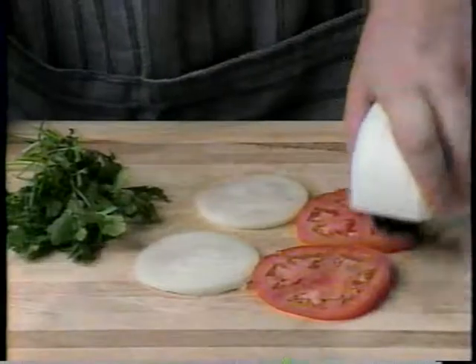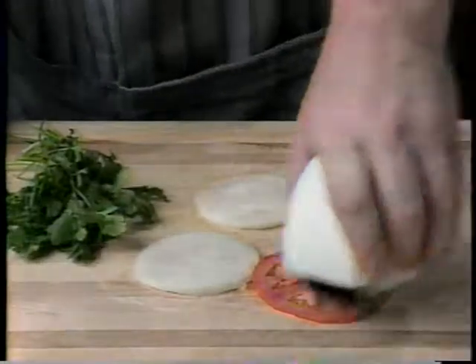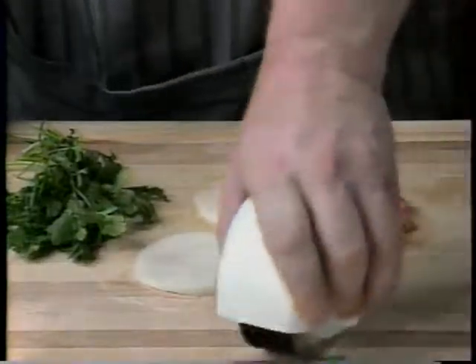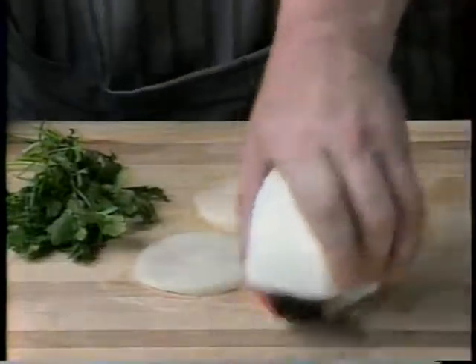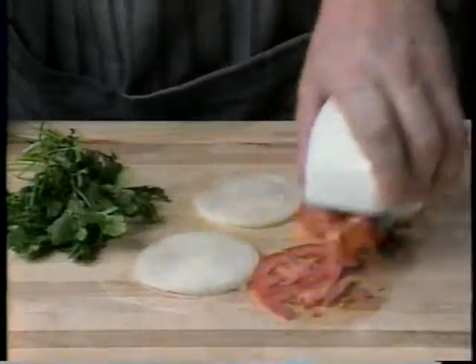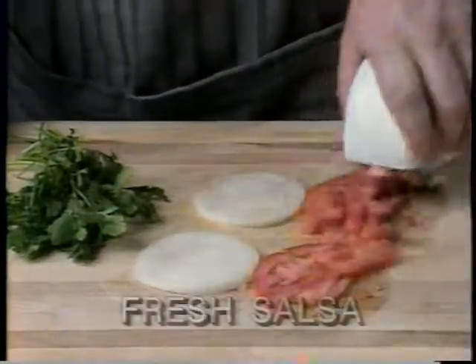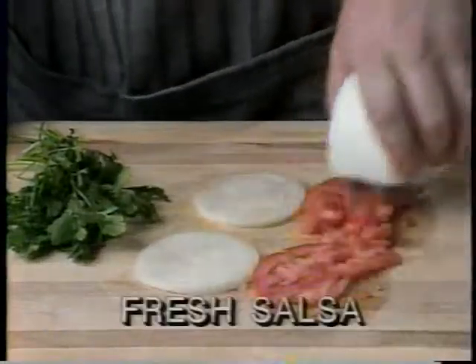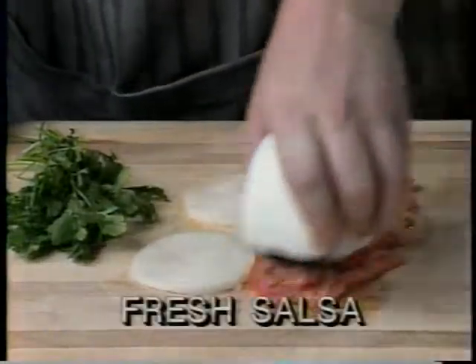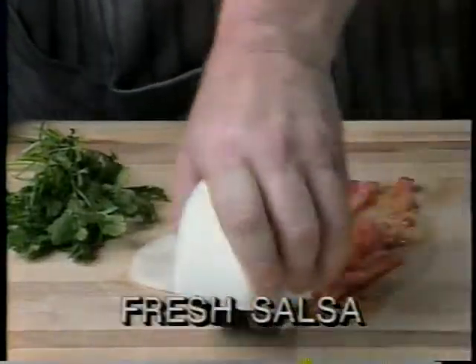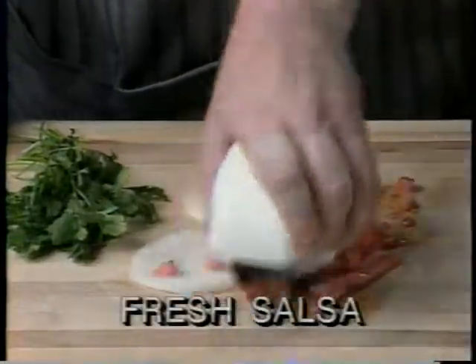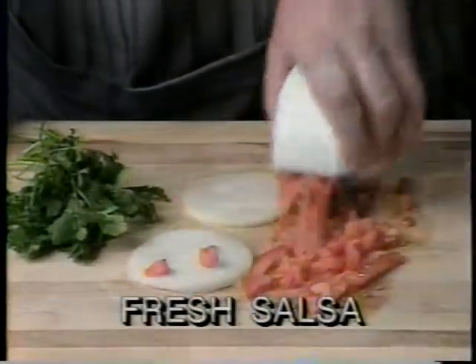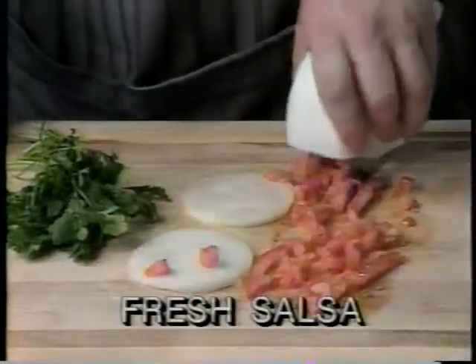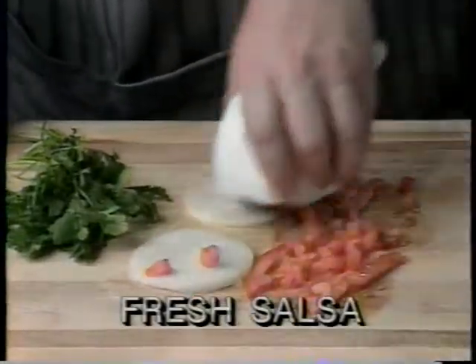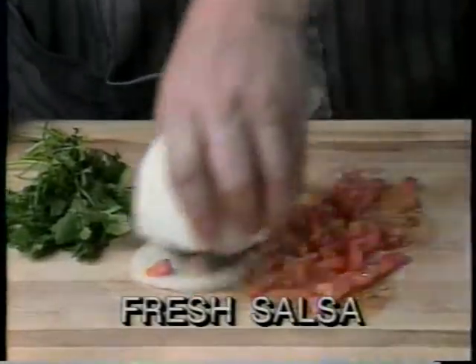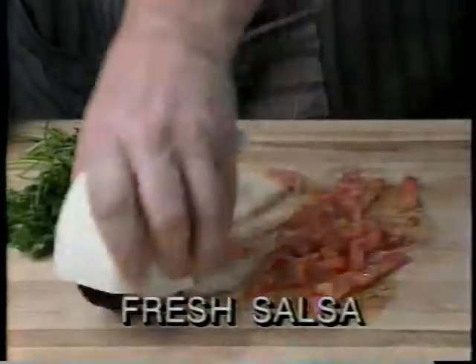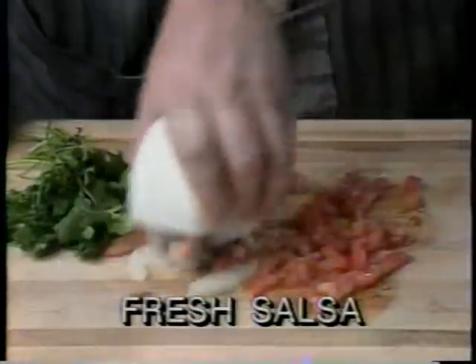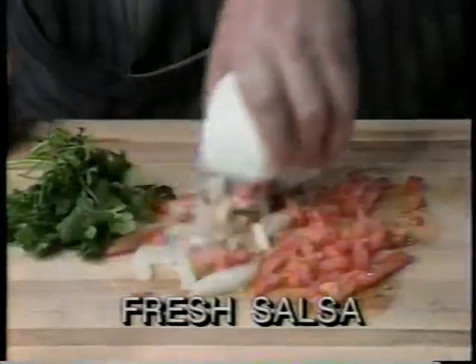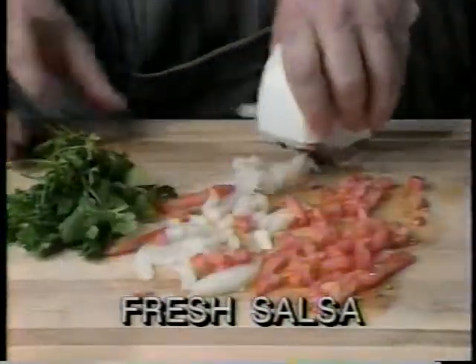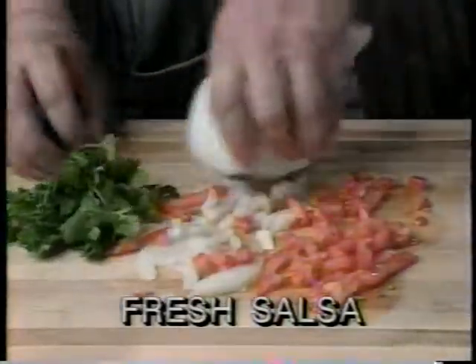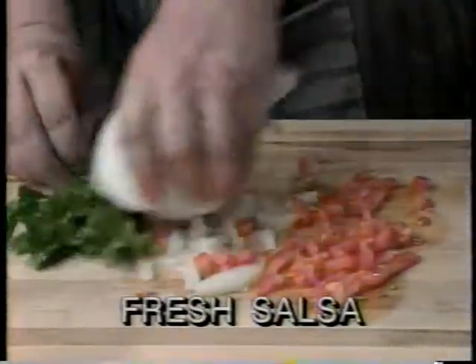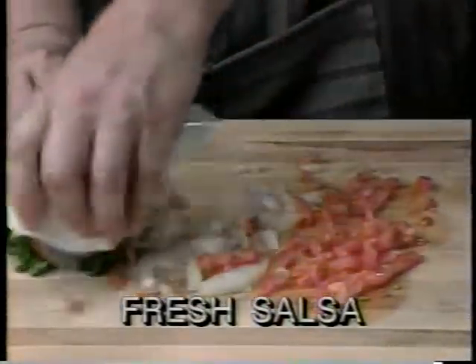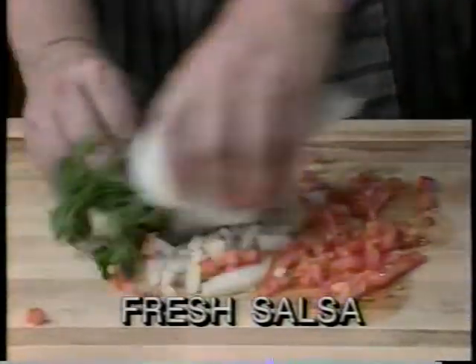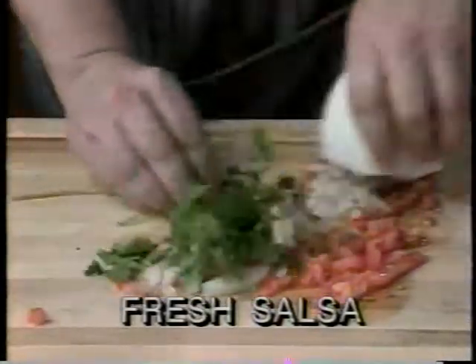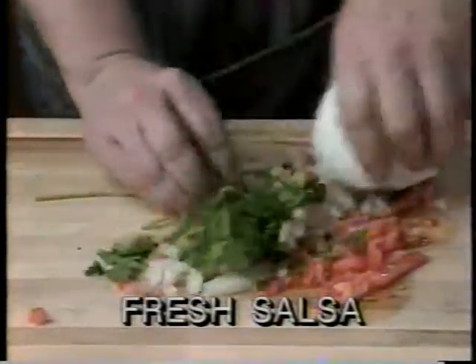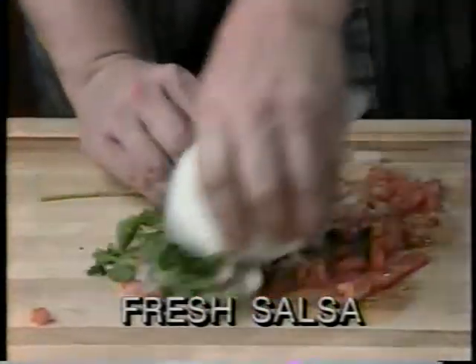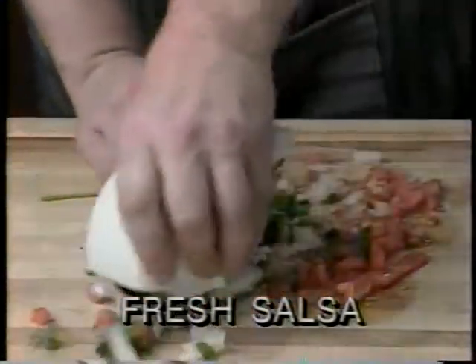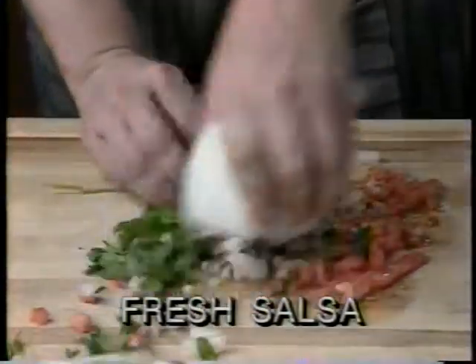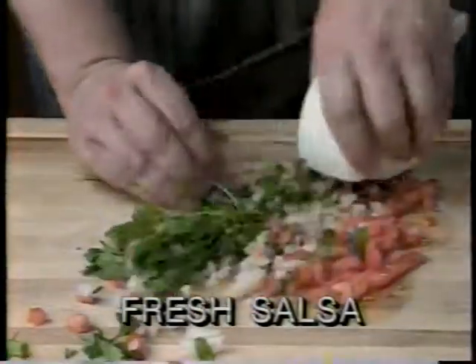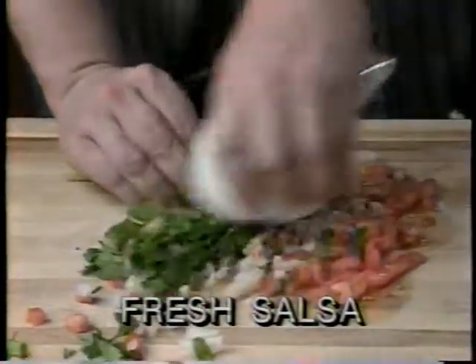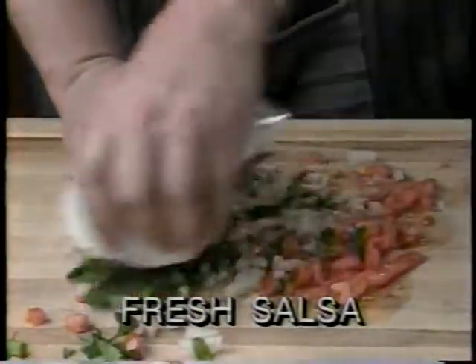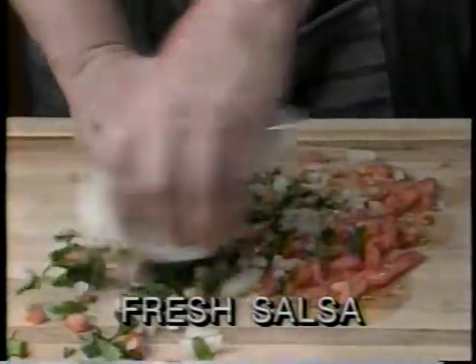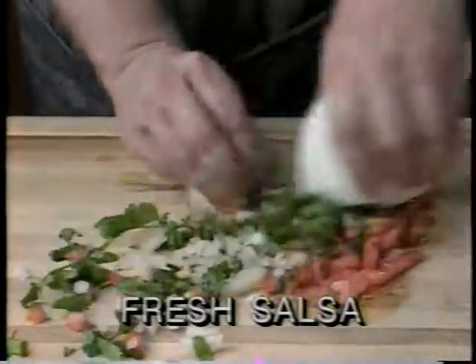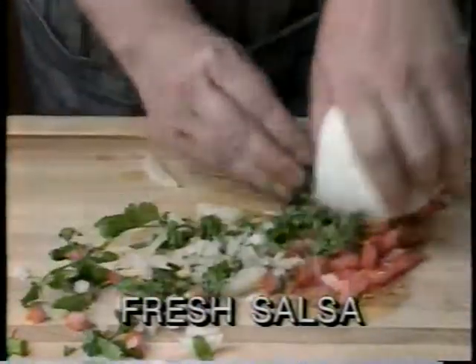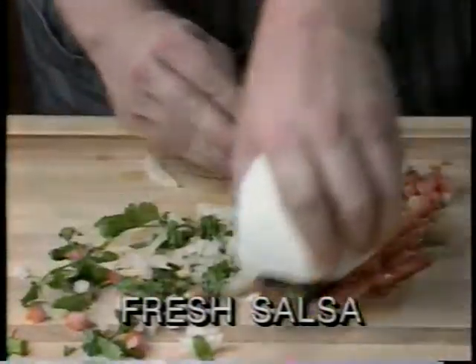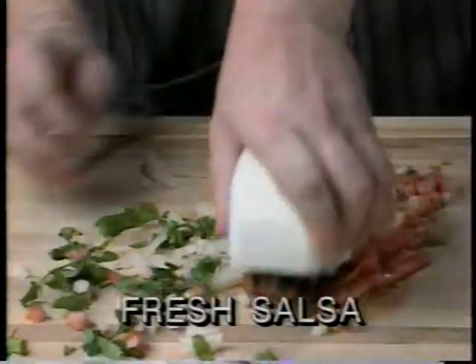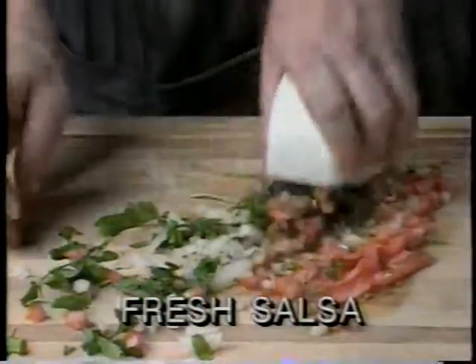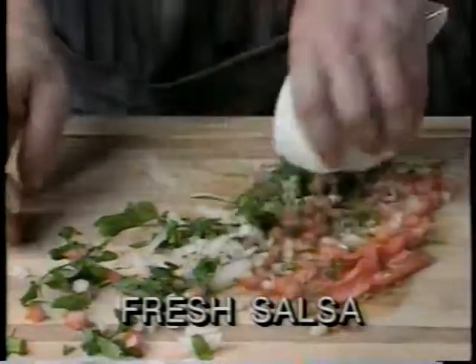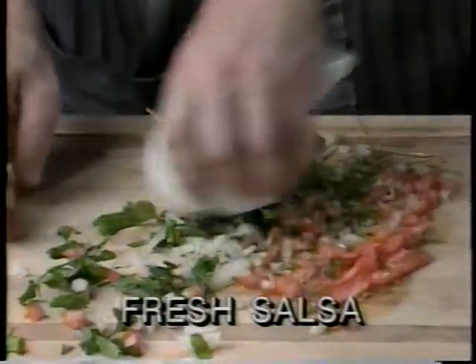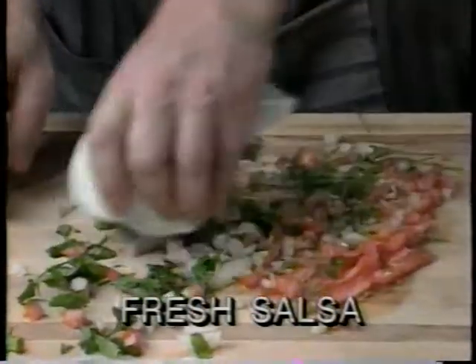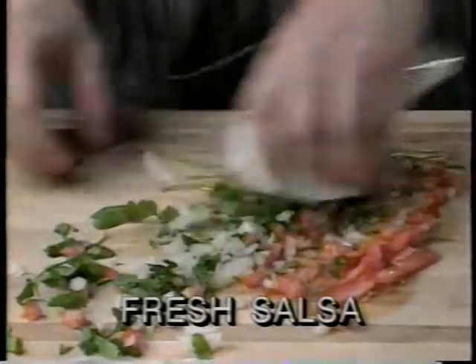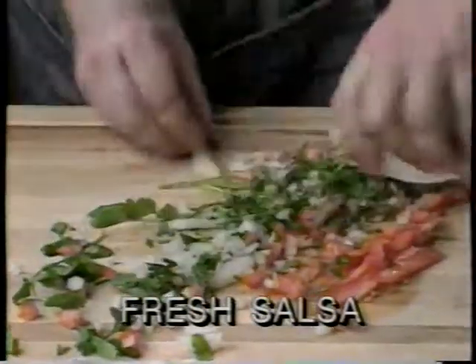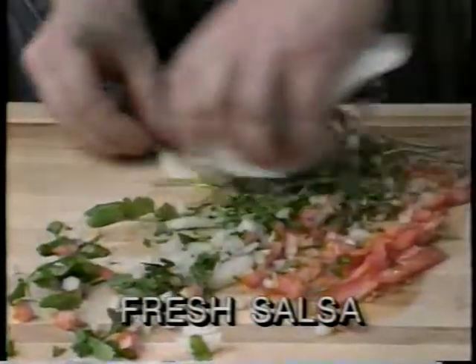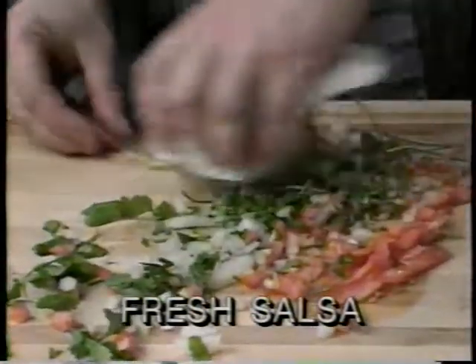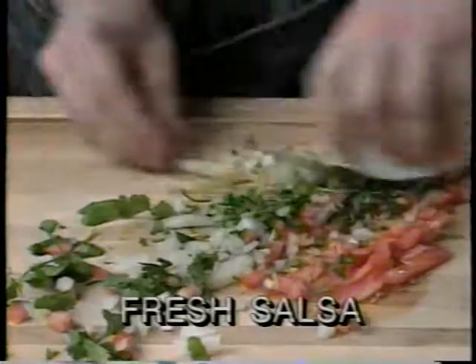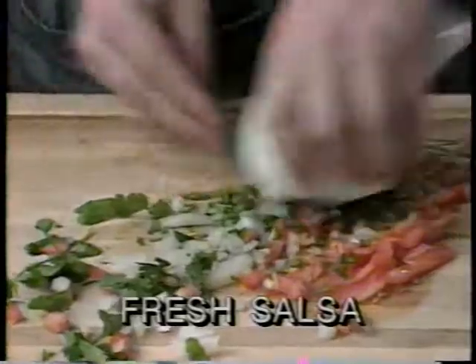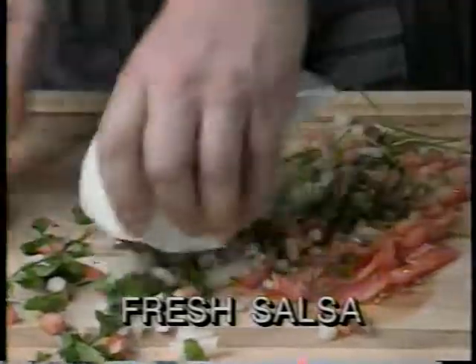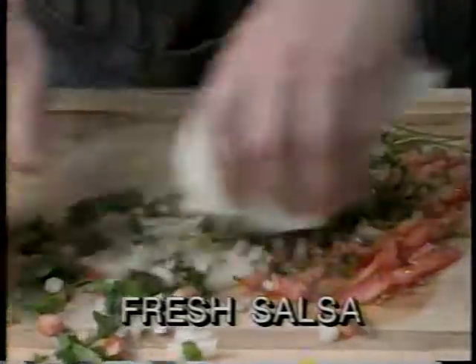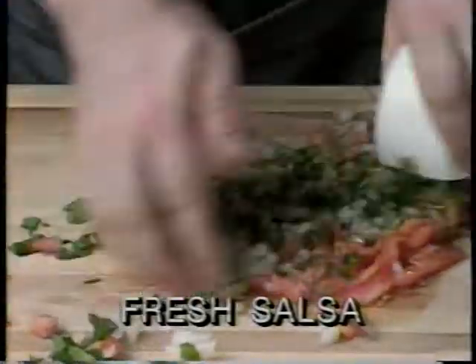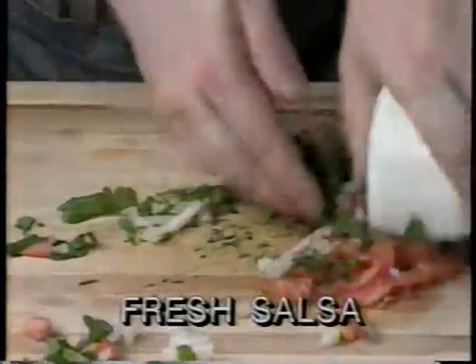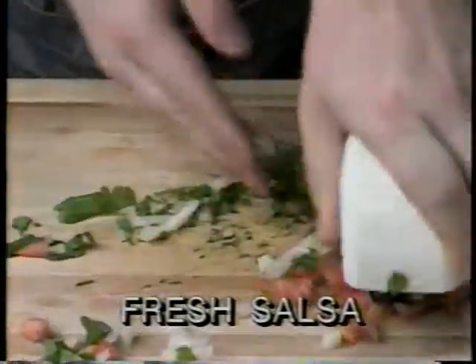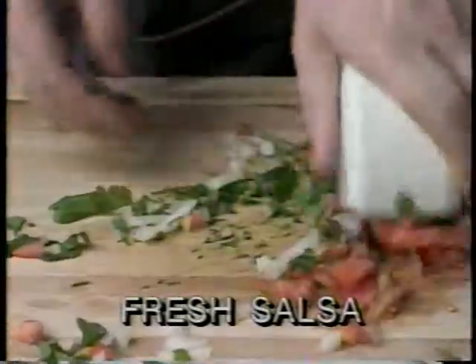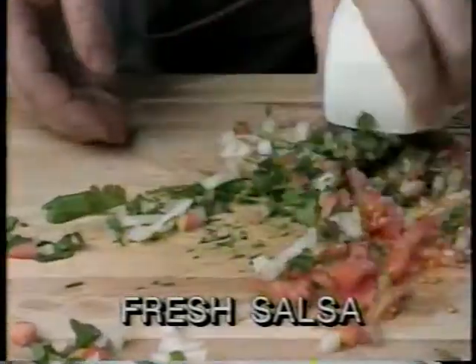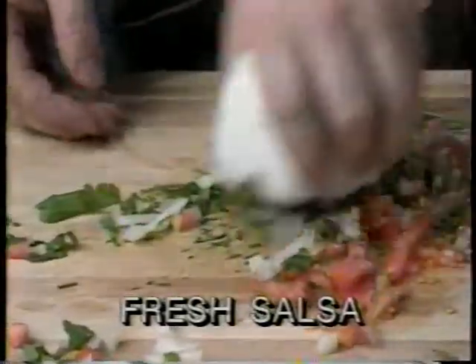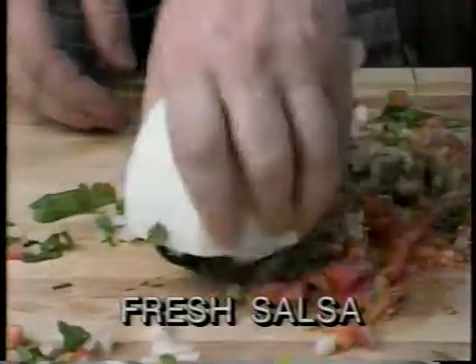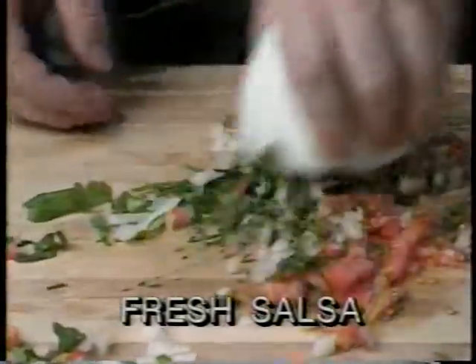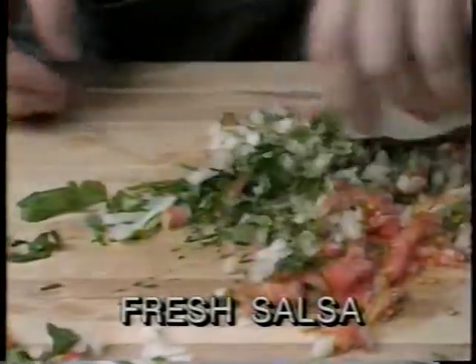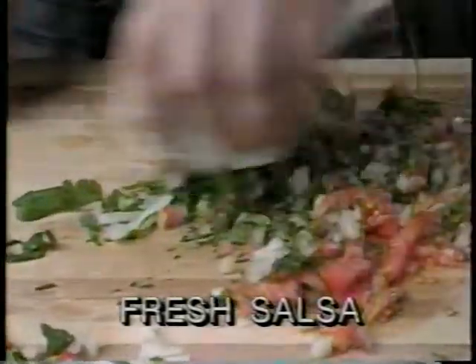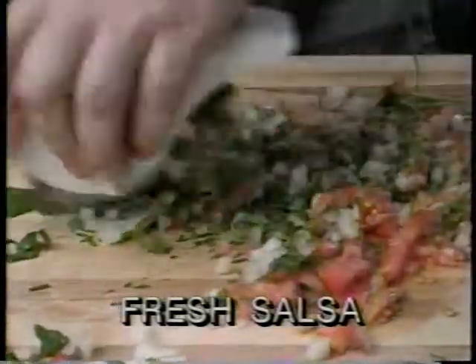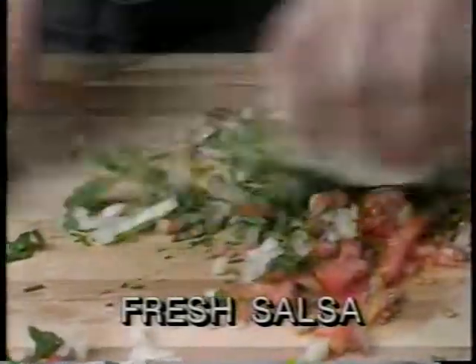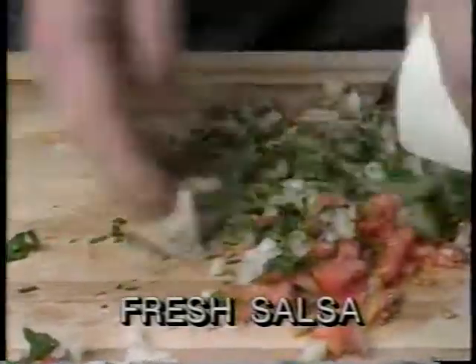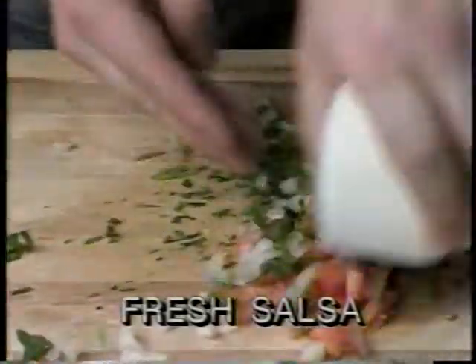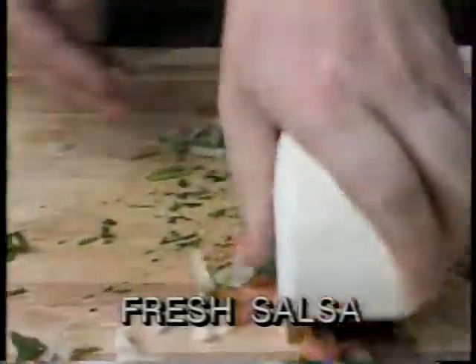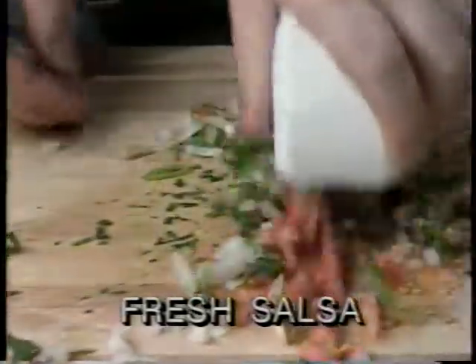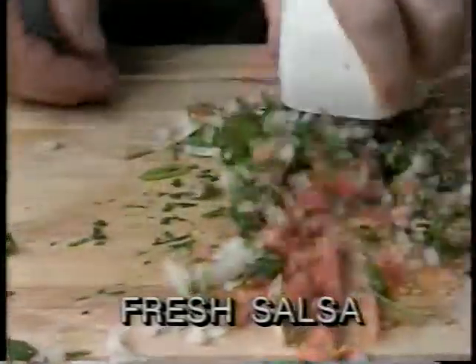Its five supersized rollerblades turn fresh slices of tomato, onions, and cilantro into delicious salsa for tortillas, tacos, and burritos.